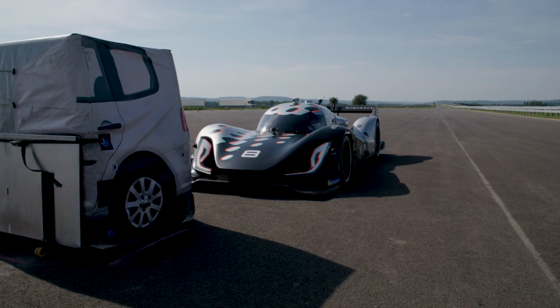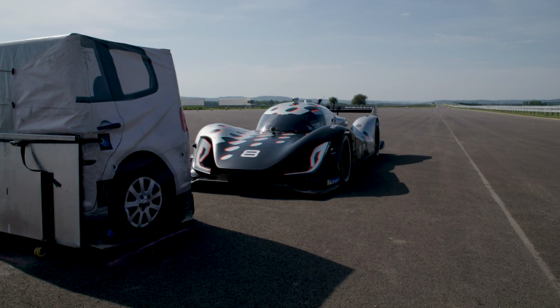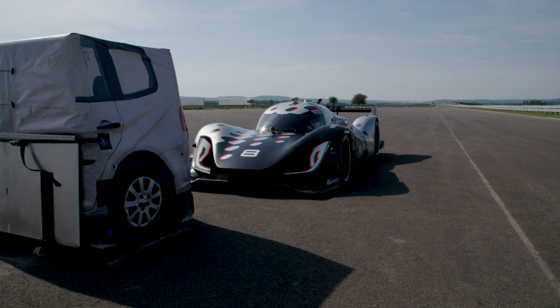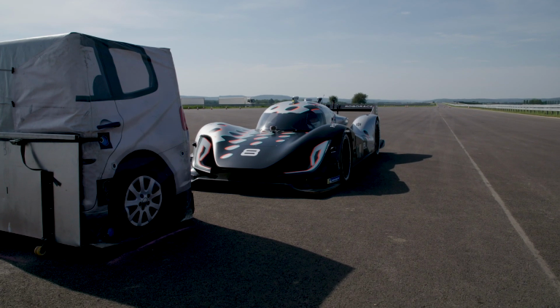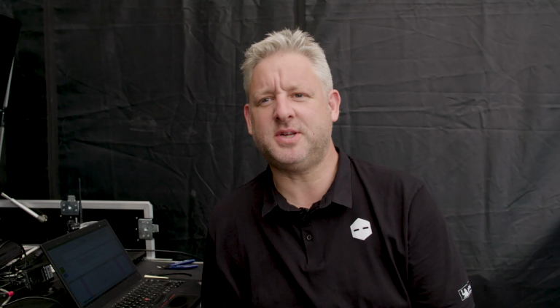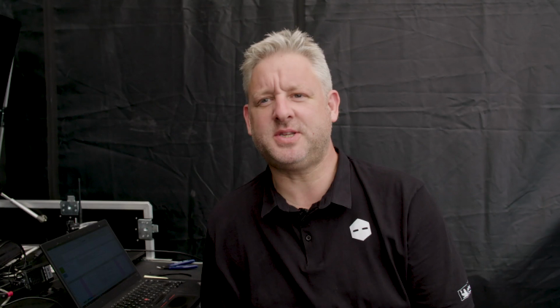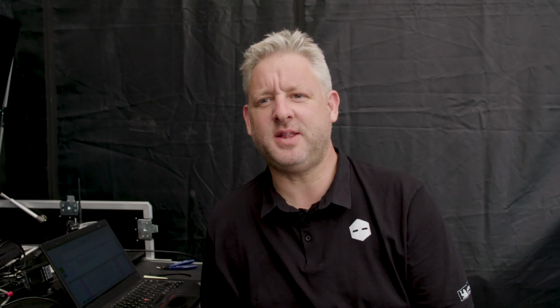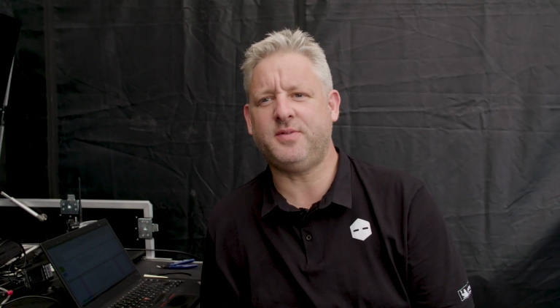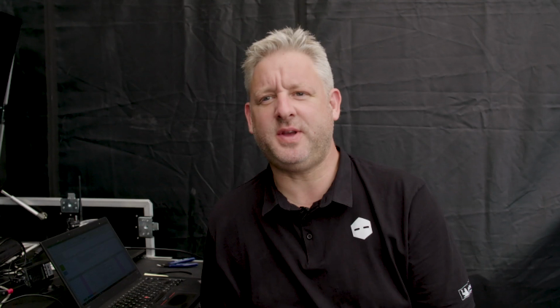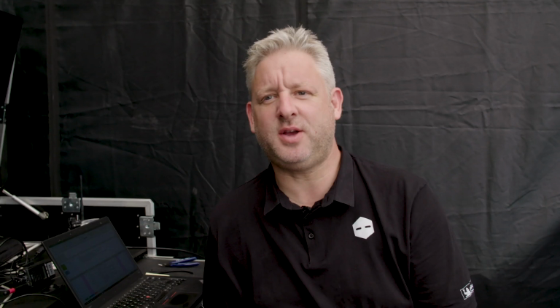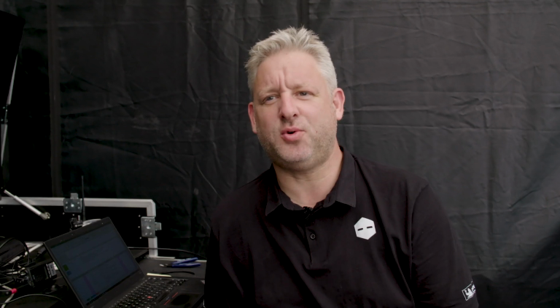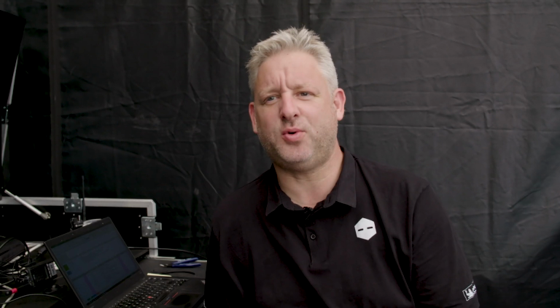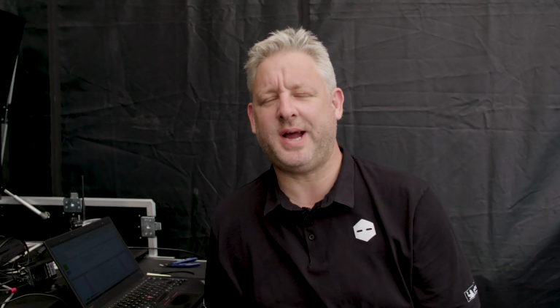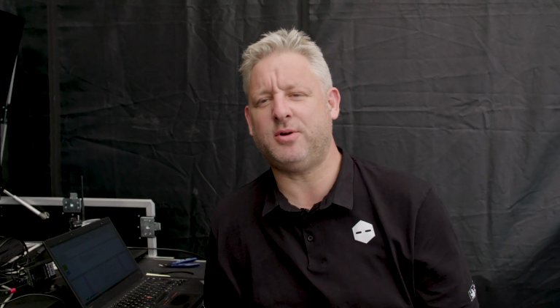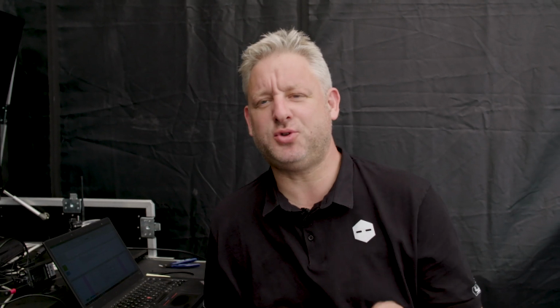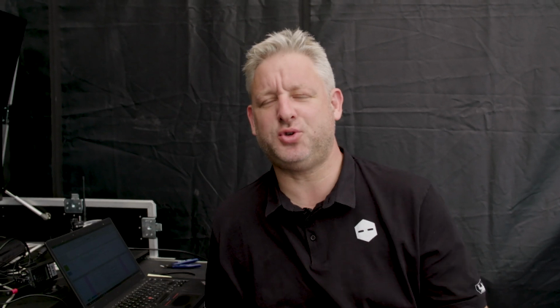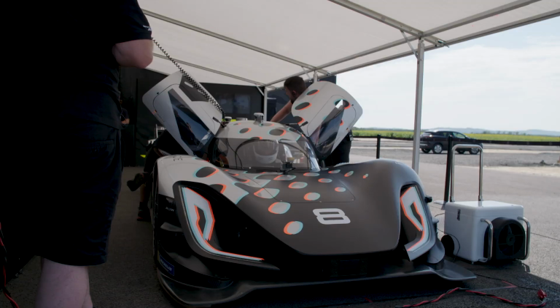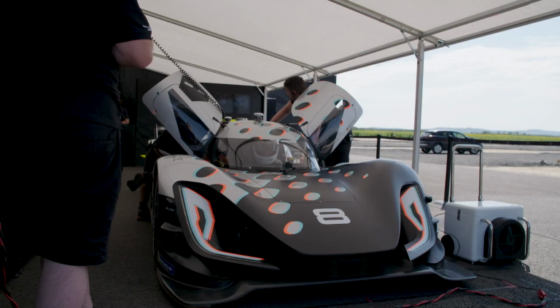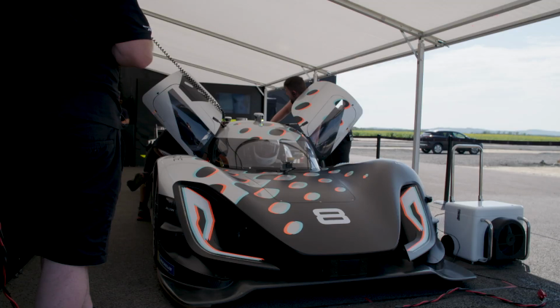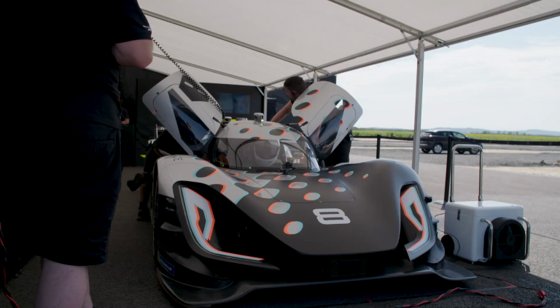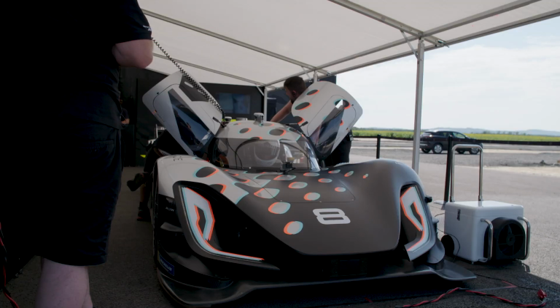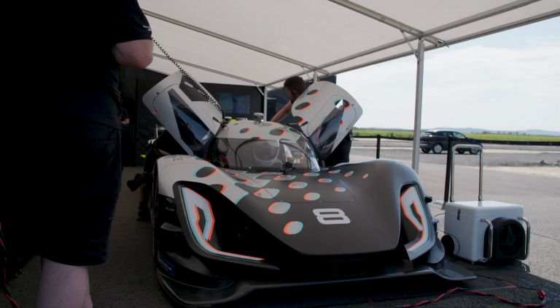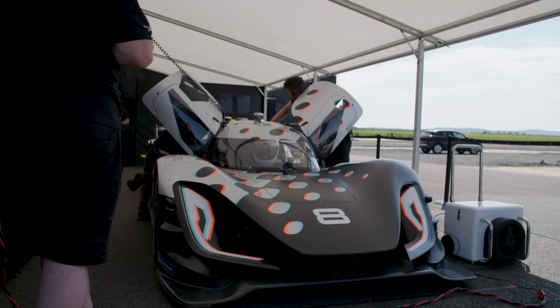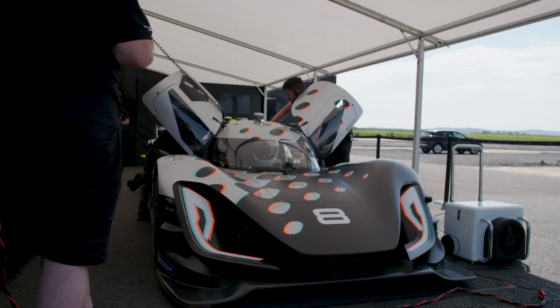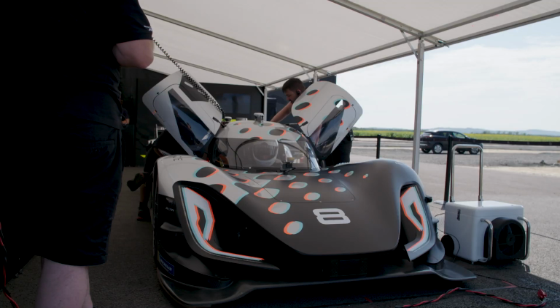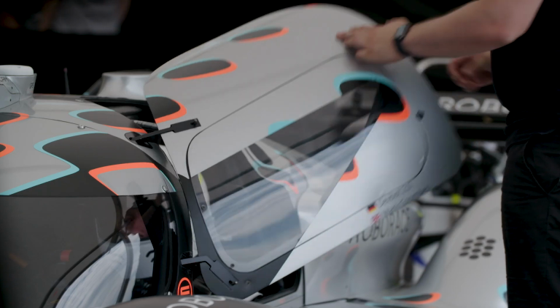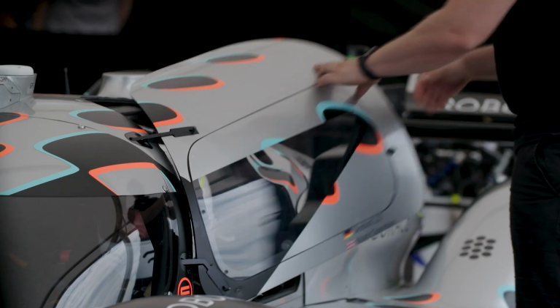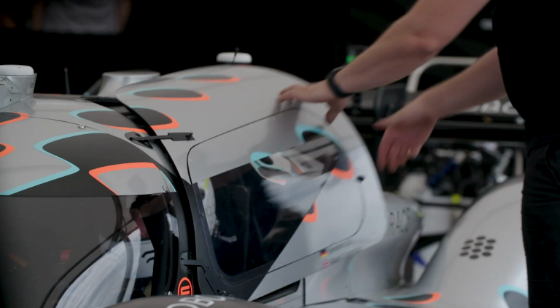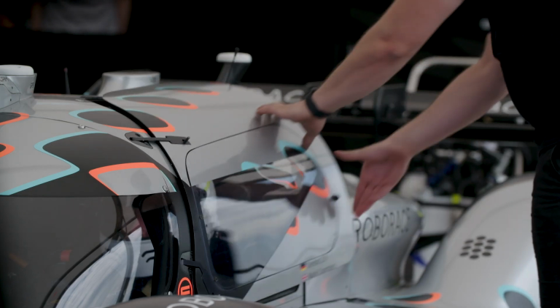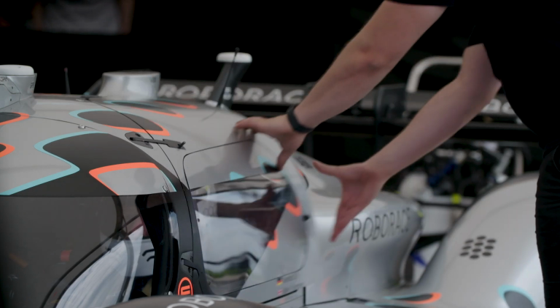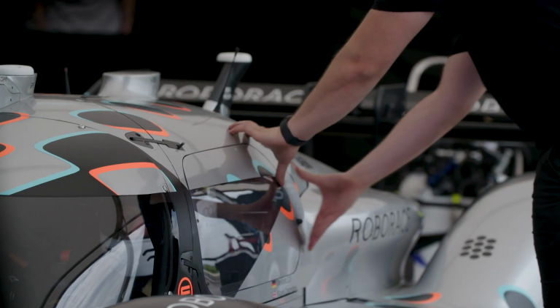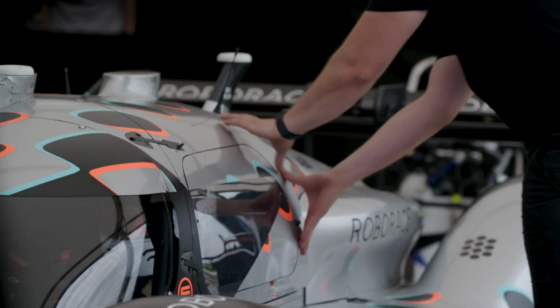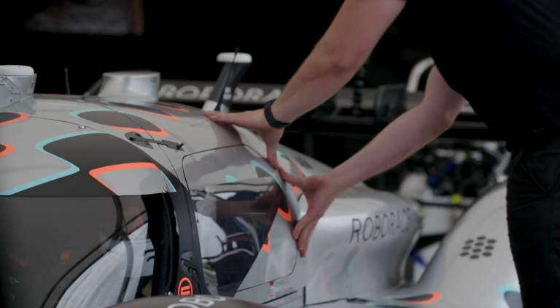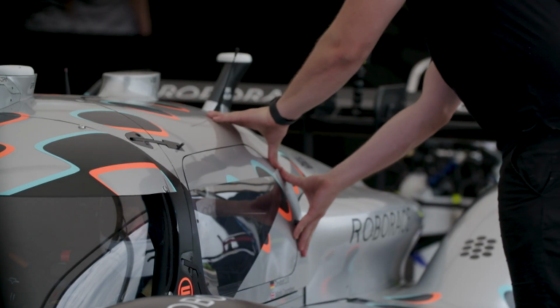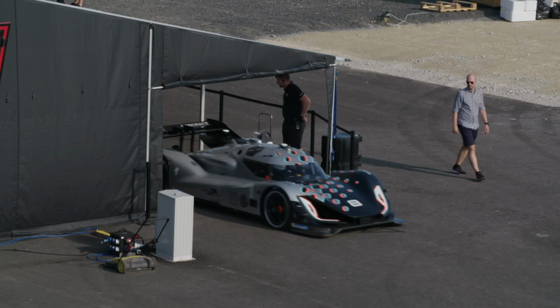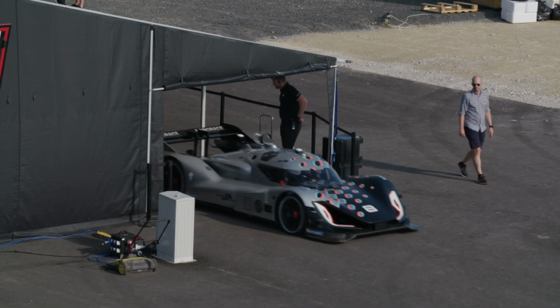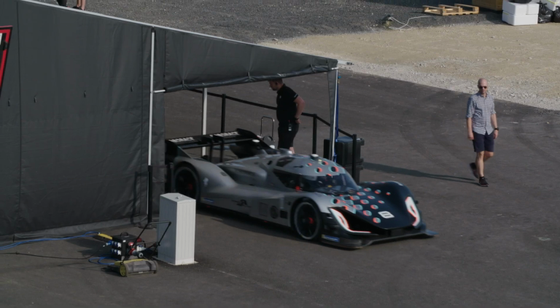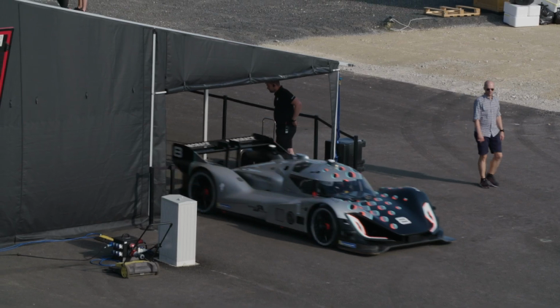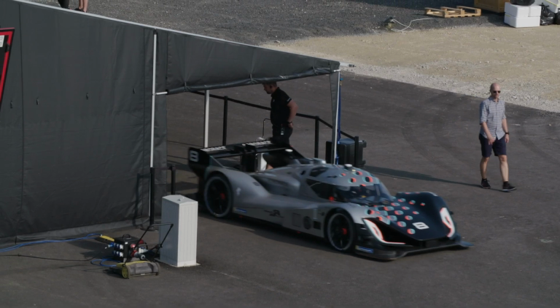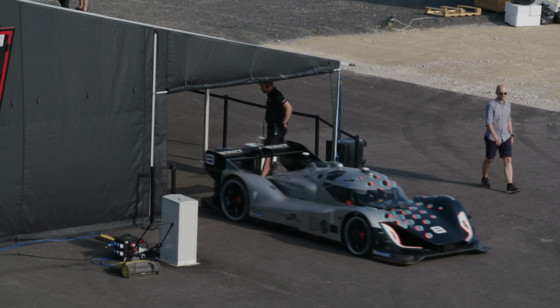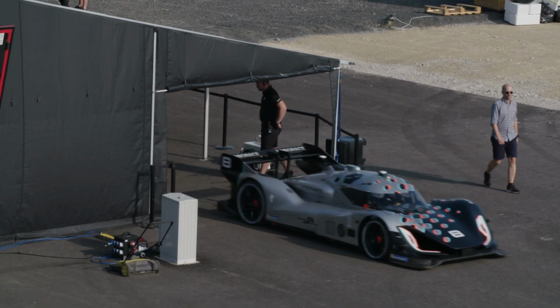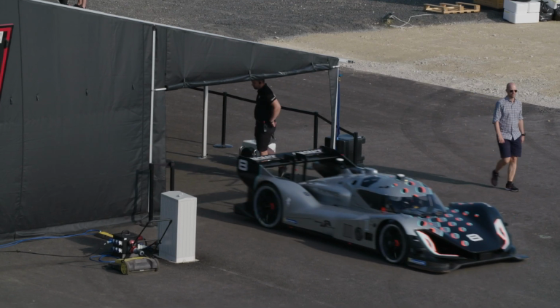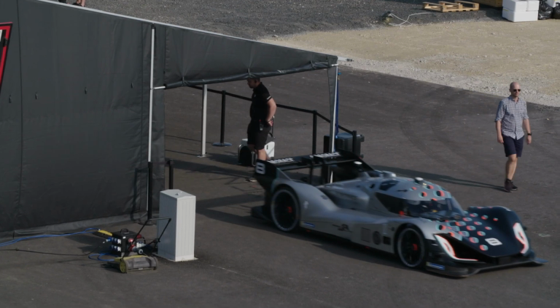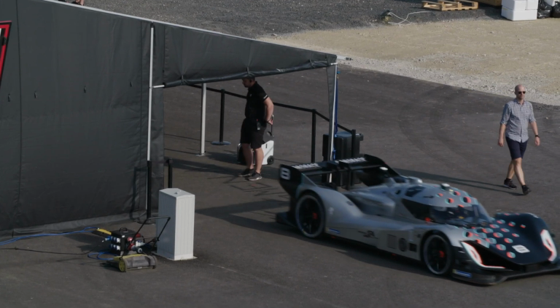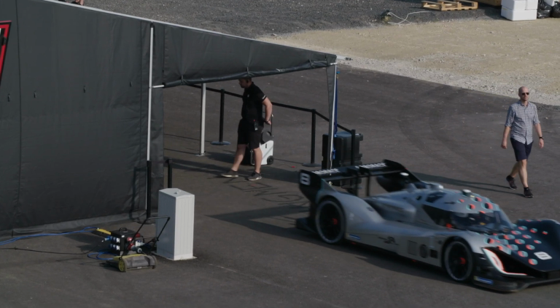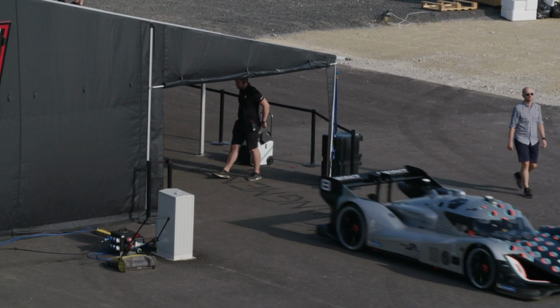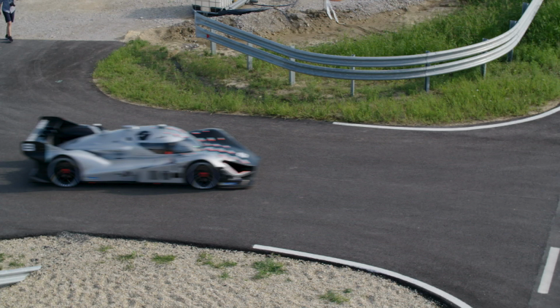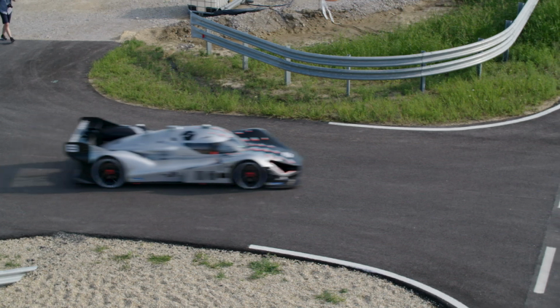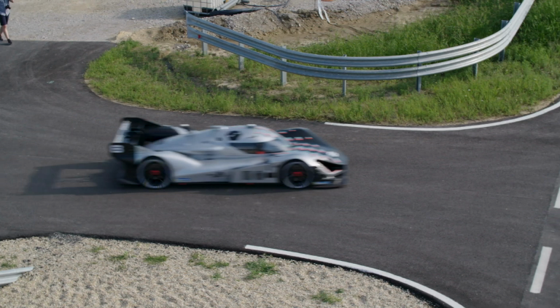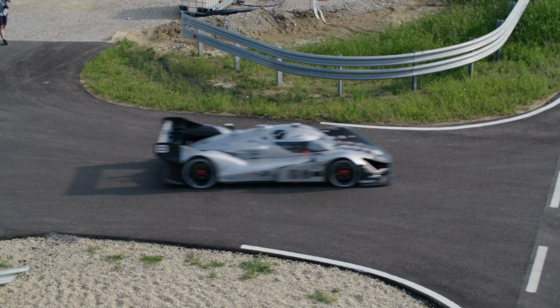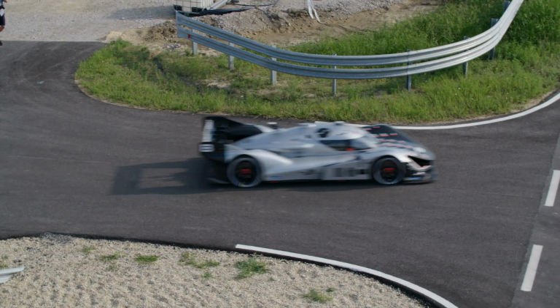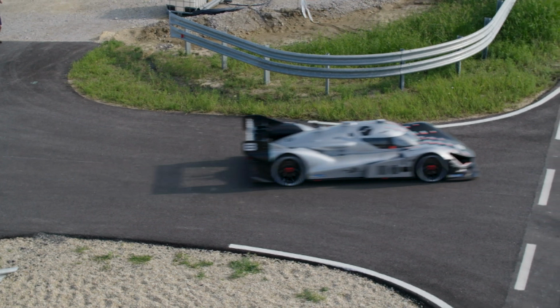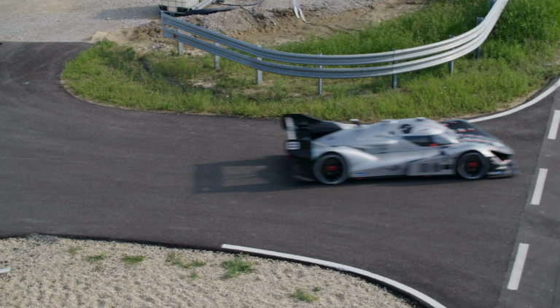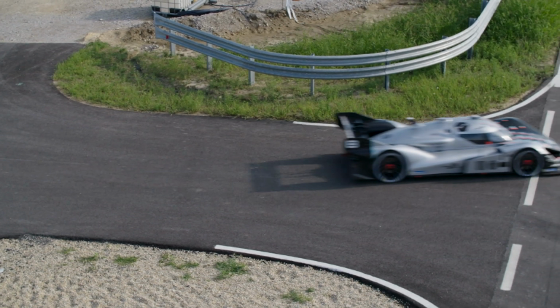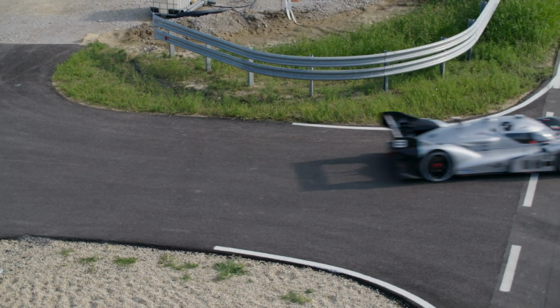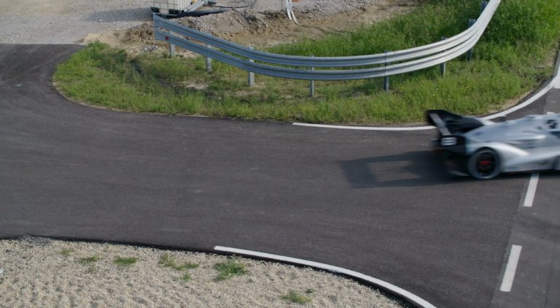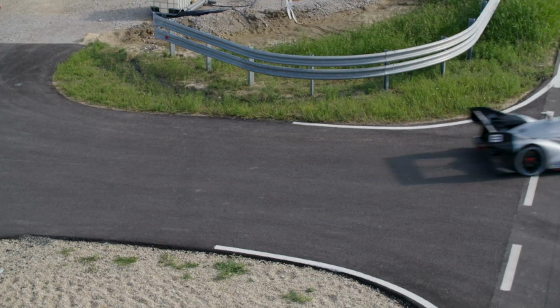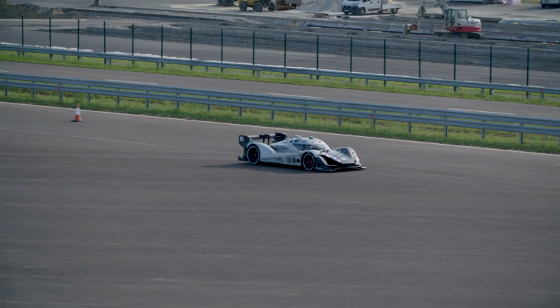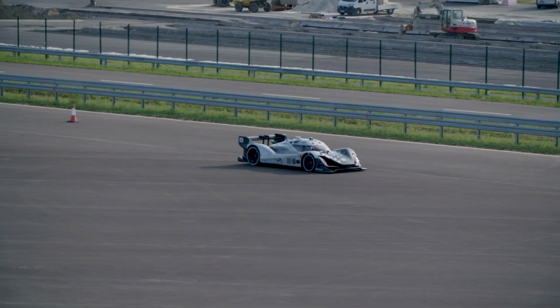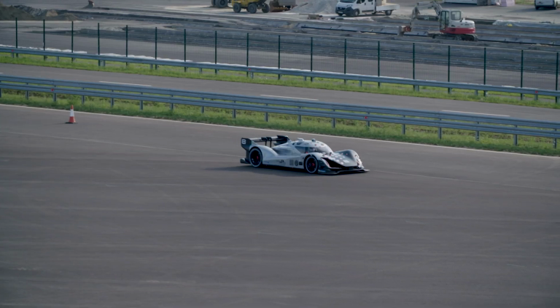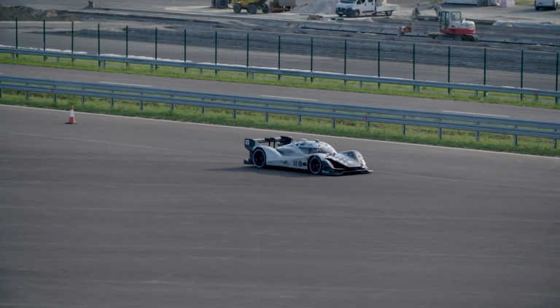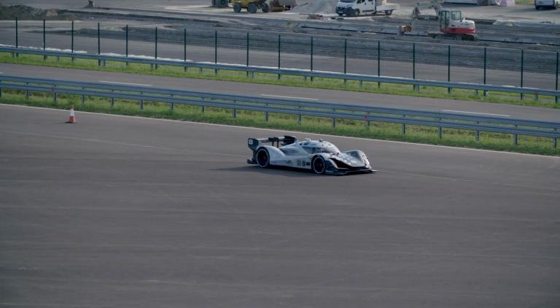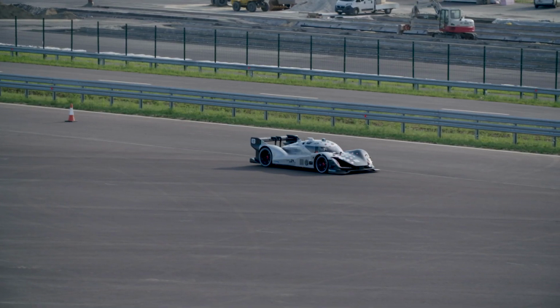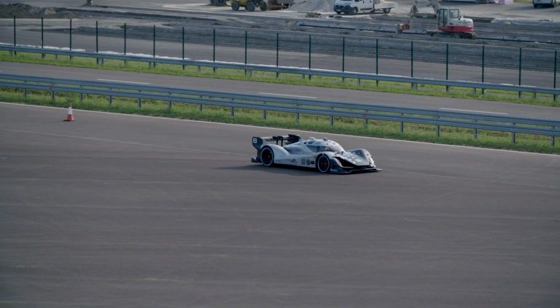Now we are going to send the vehicle out to the test track and we are going to test its ability to detect the object and then stop in front of it.